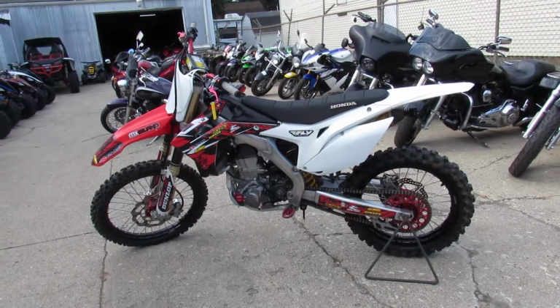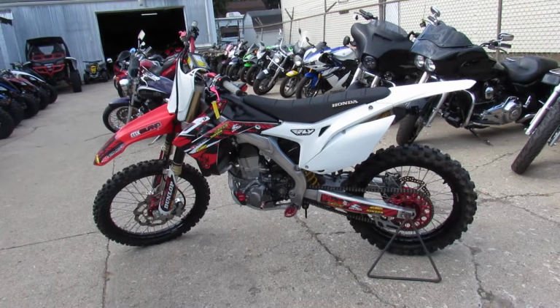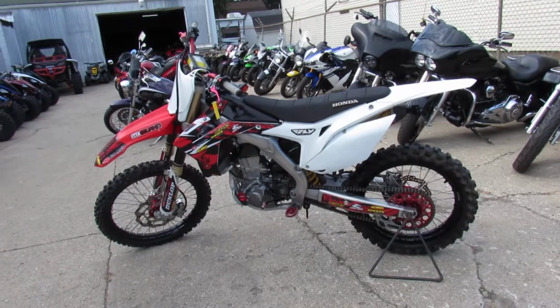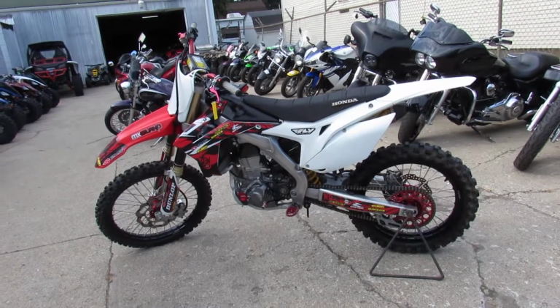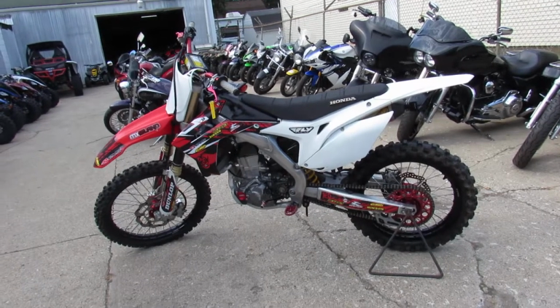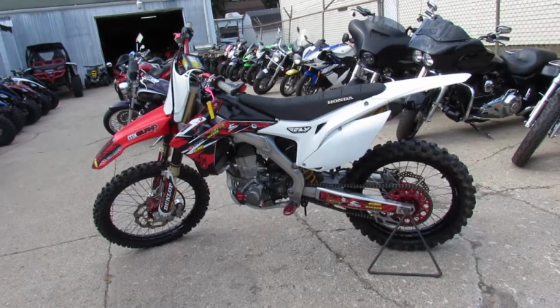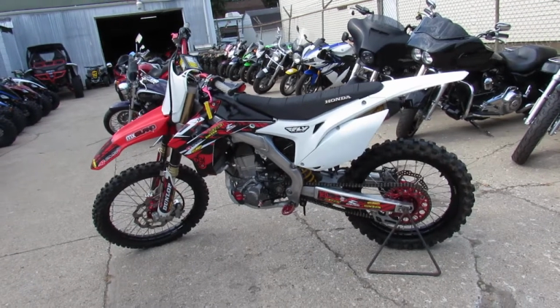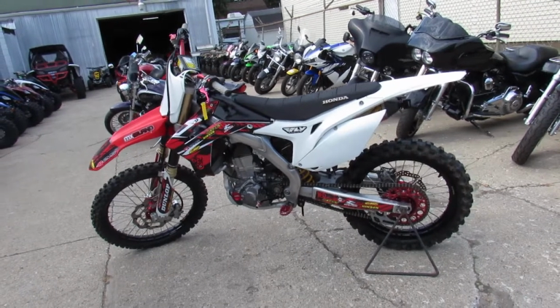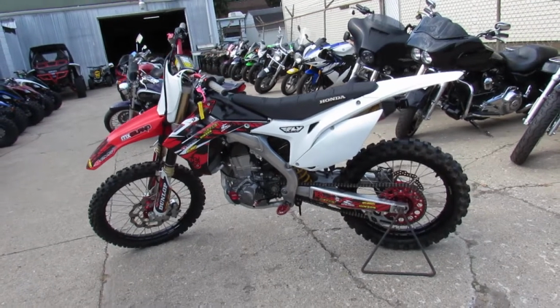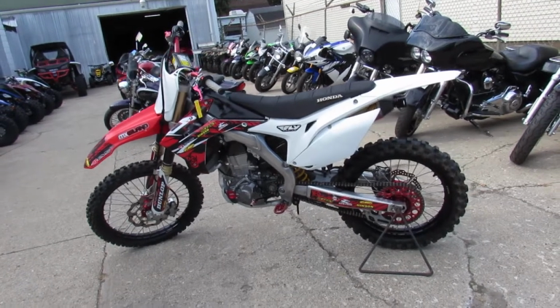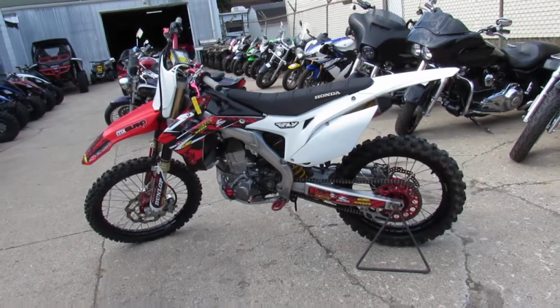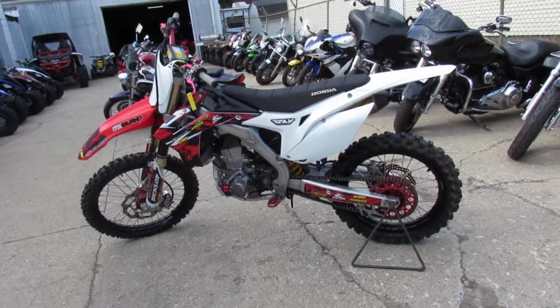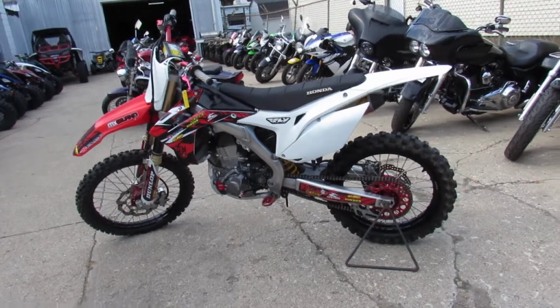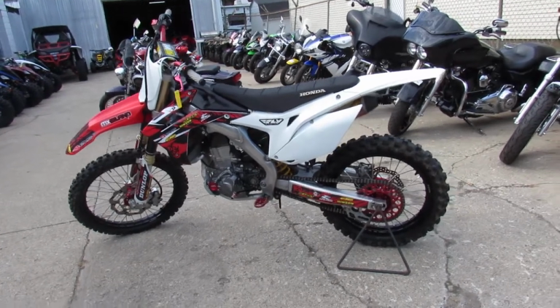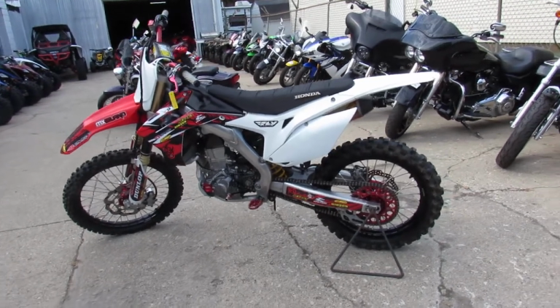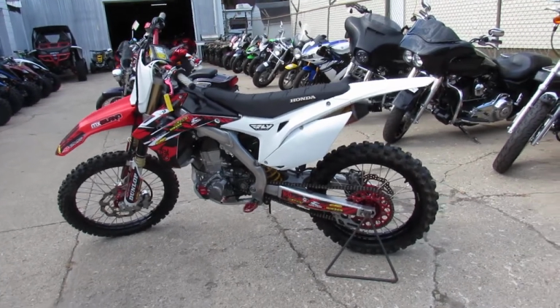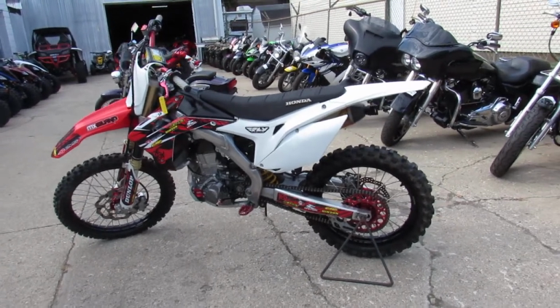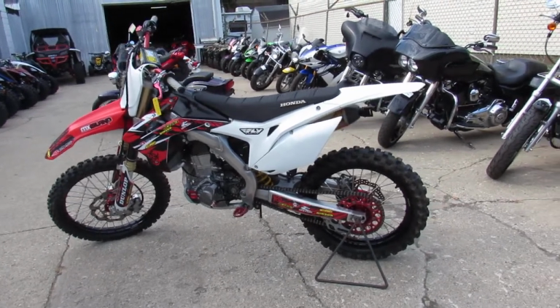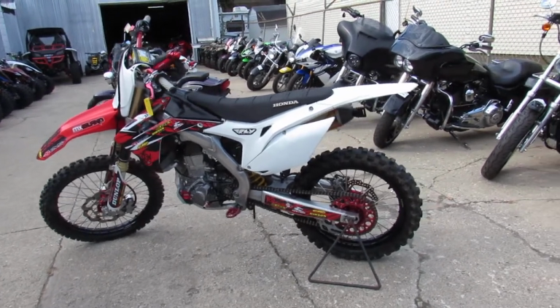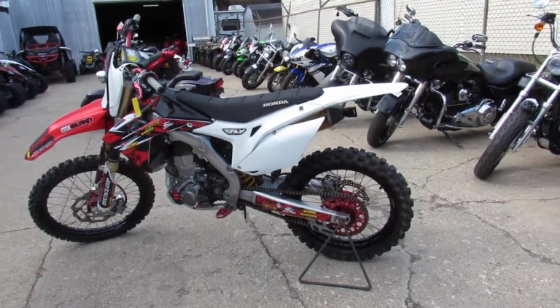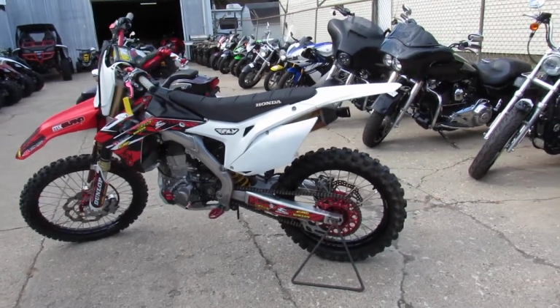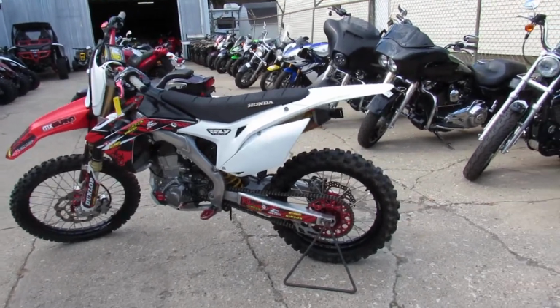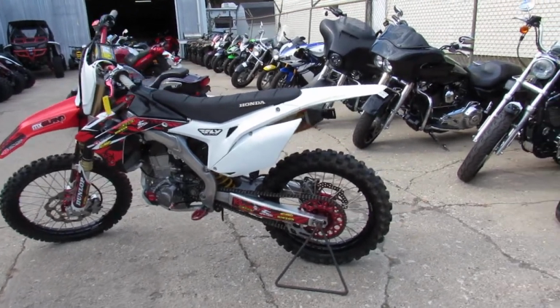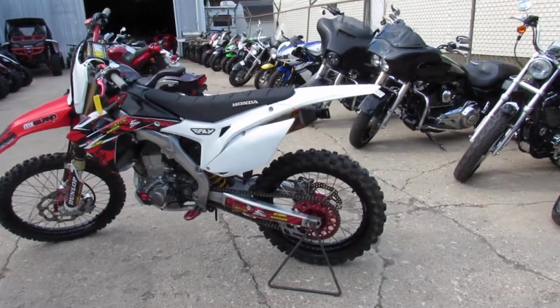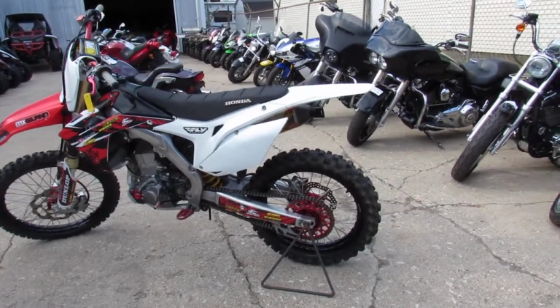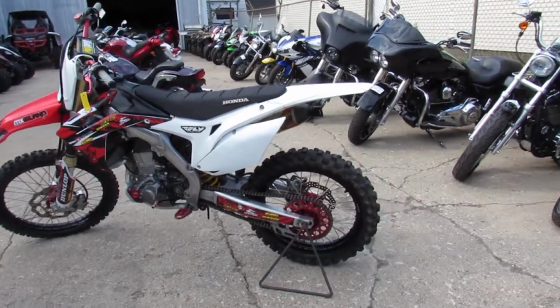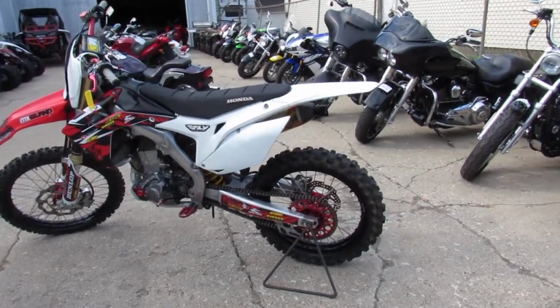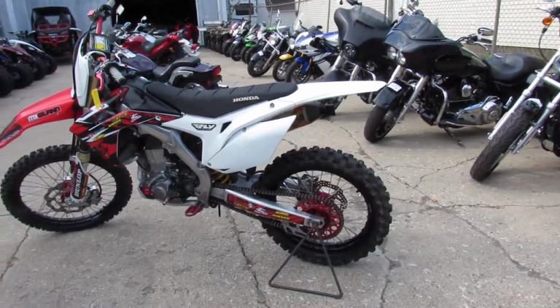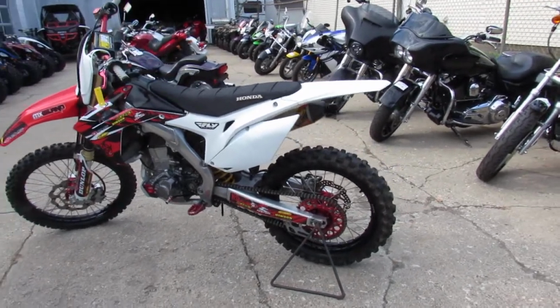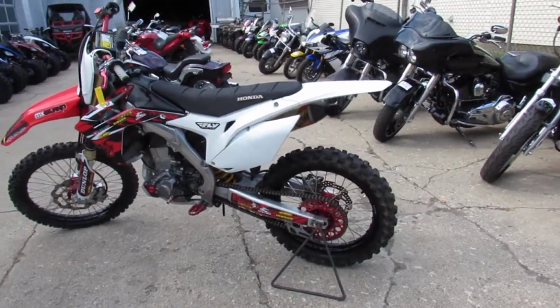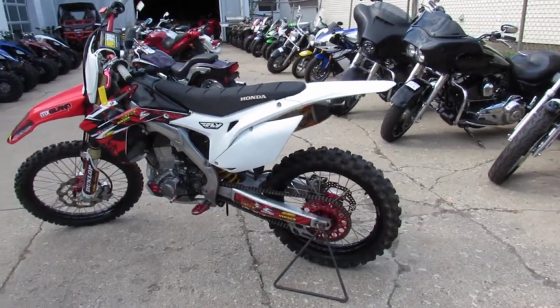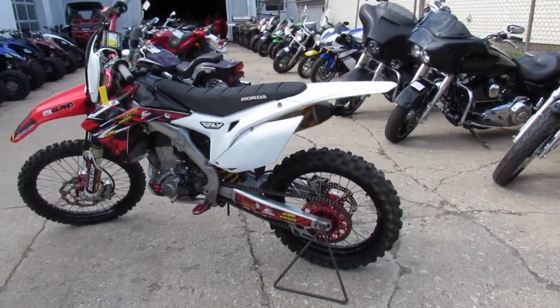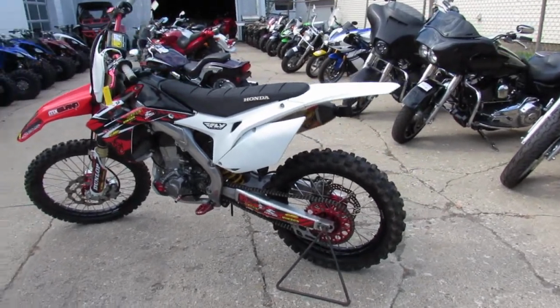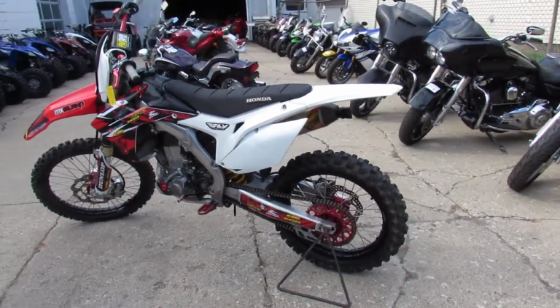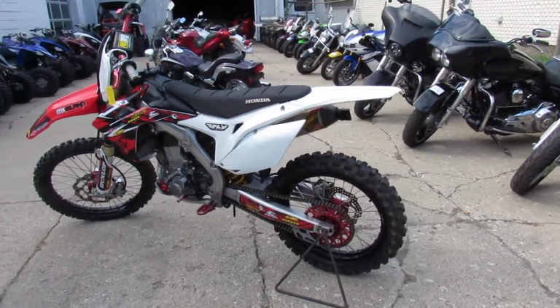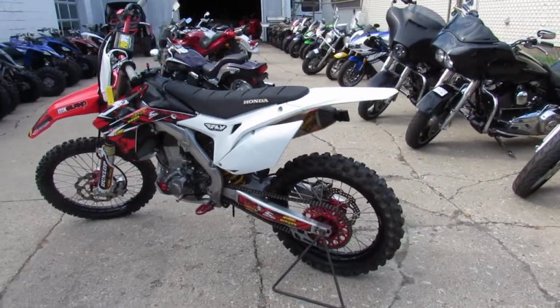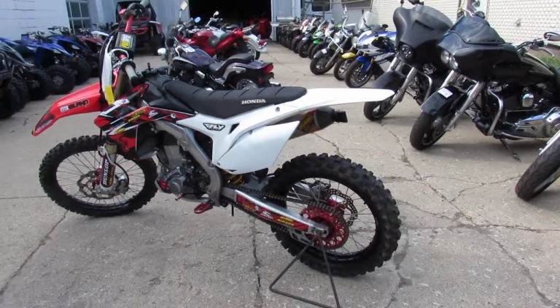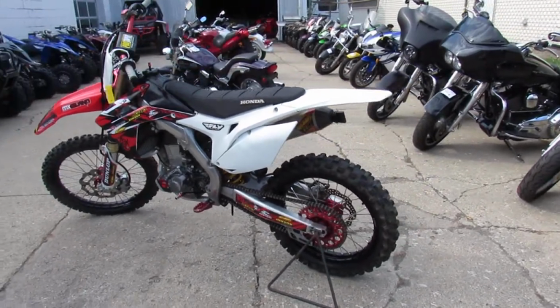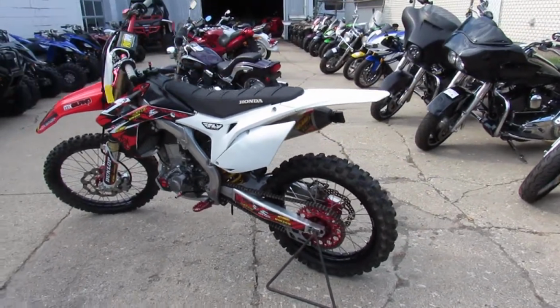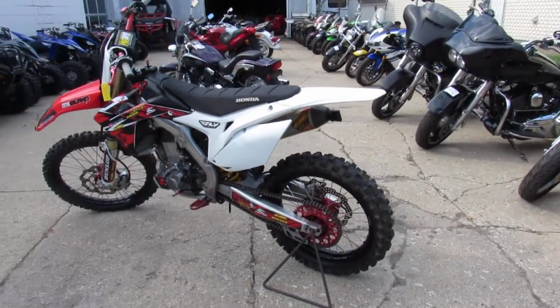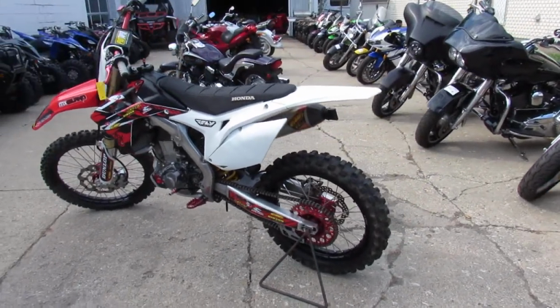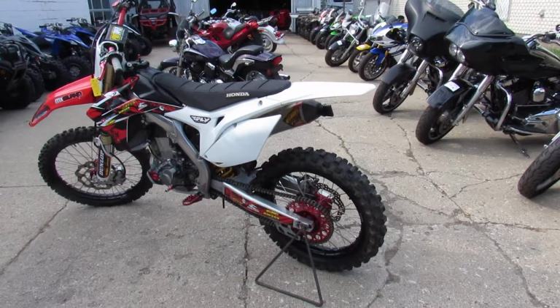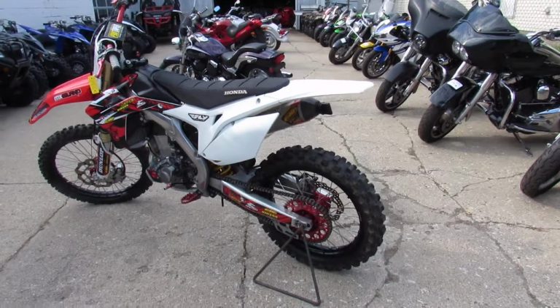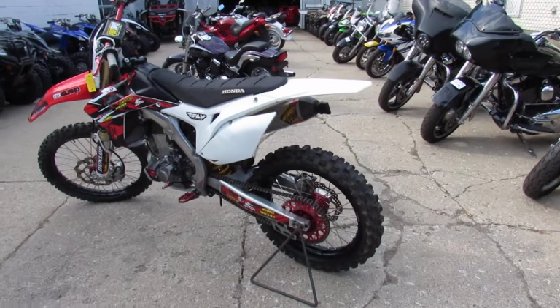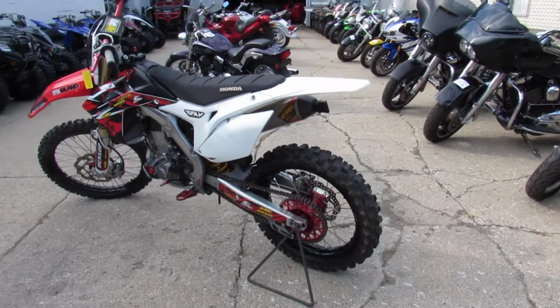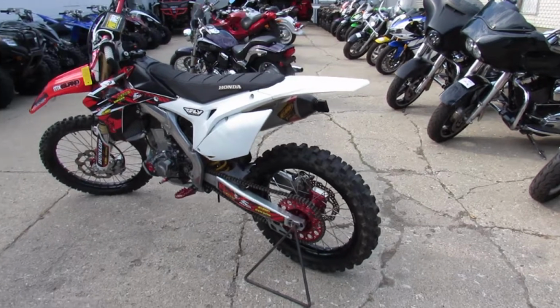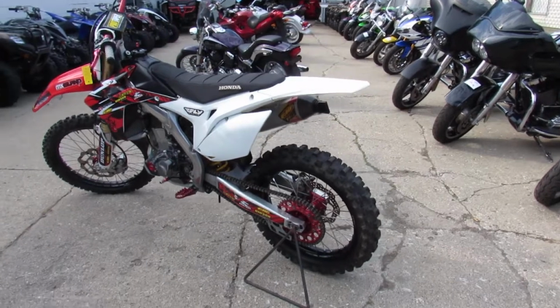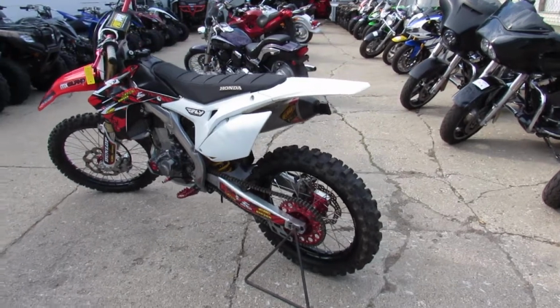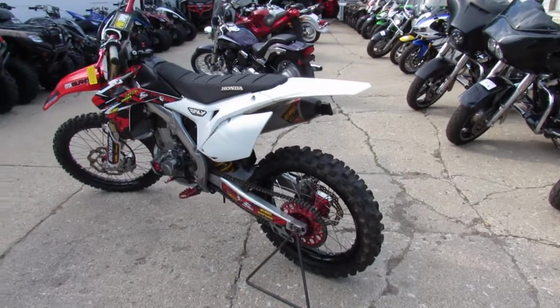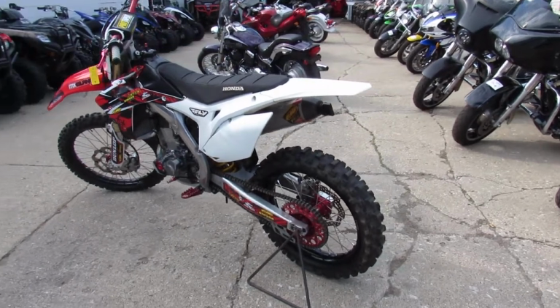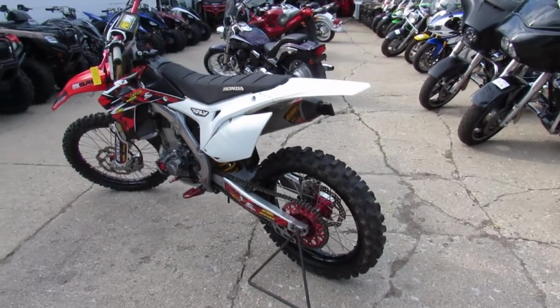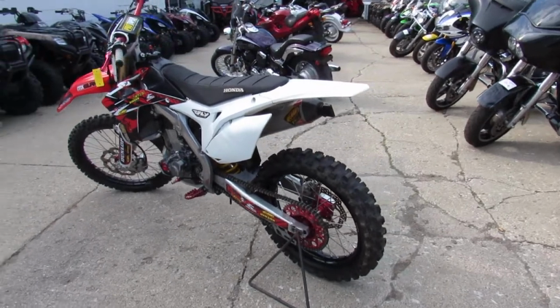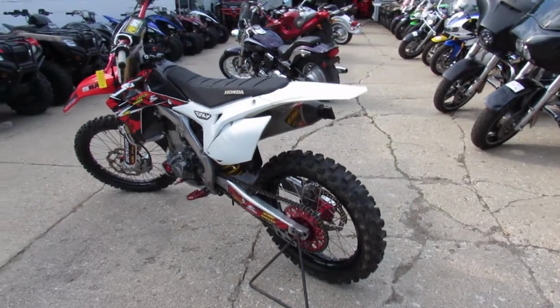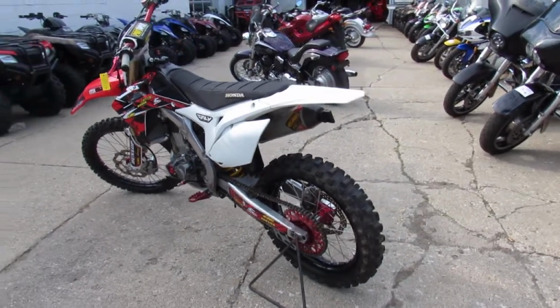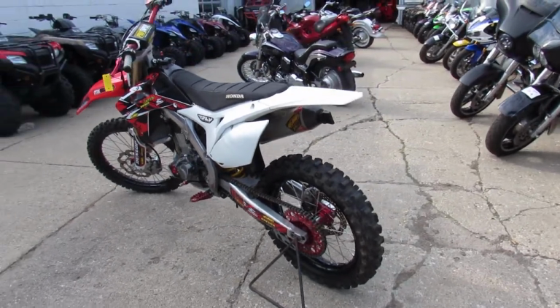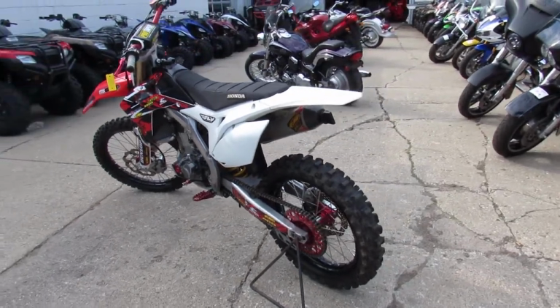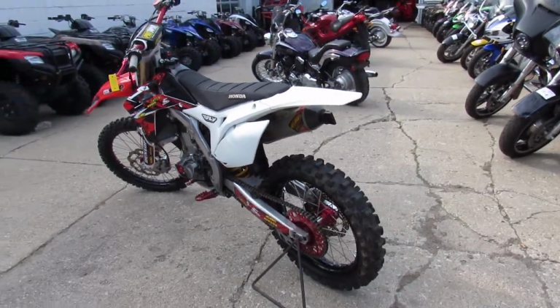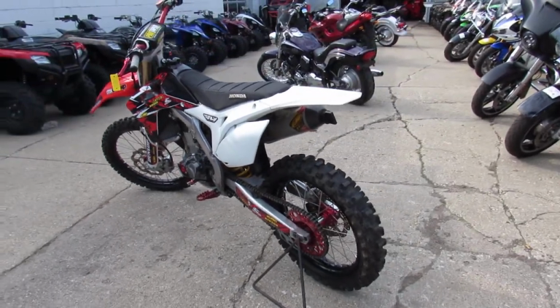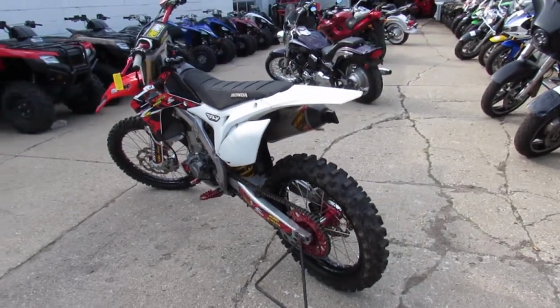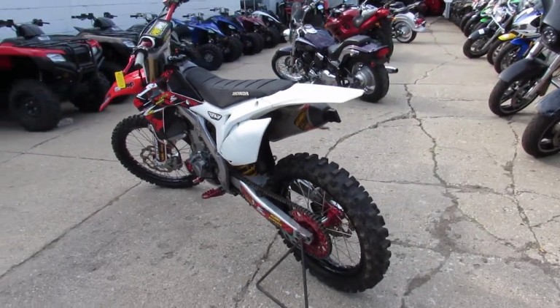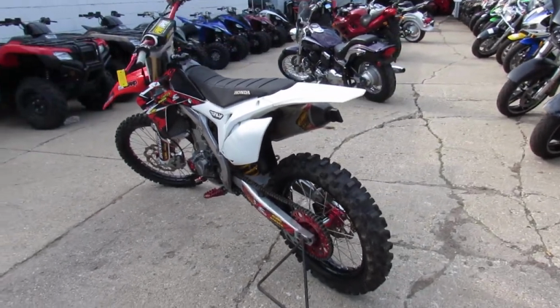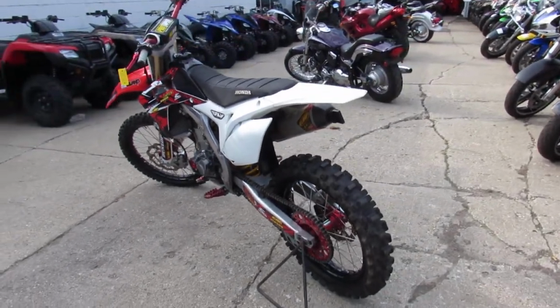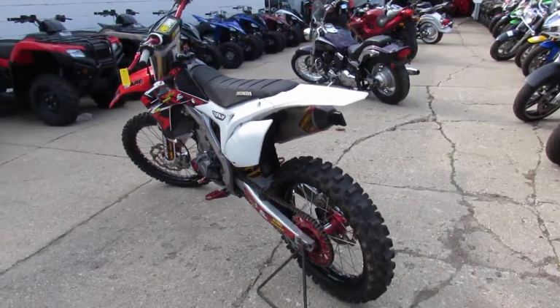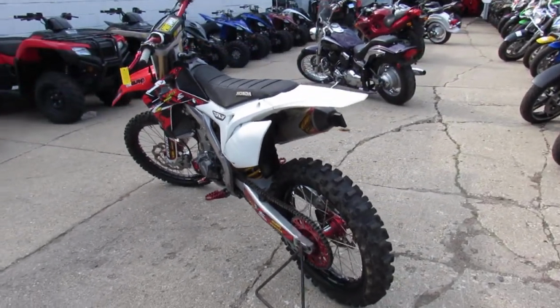Hey everyone, Gordy here at Approval Power Sports. Check out this used Honda CRF450R for sale.